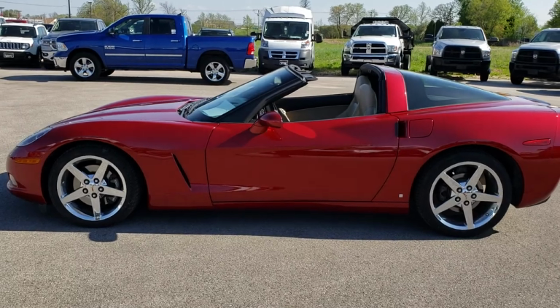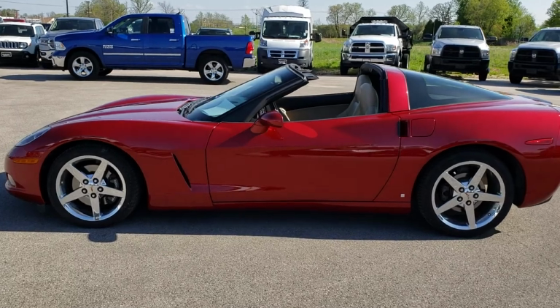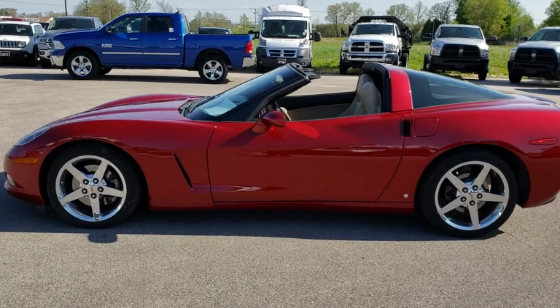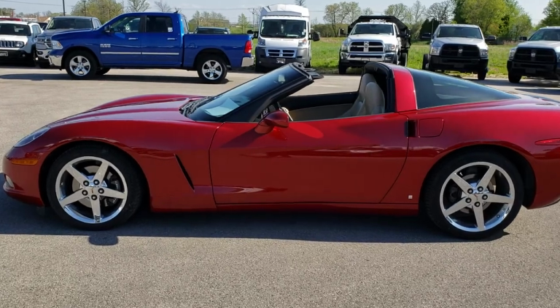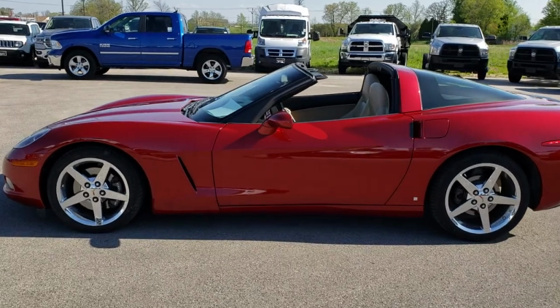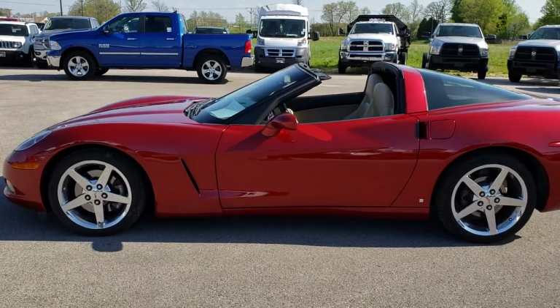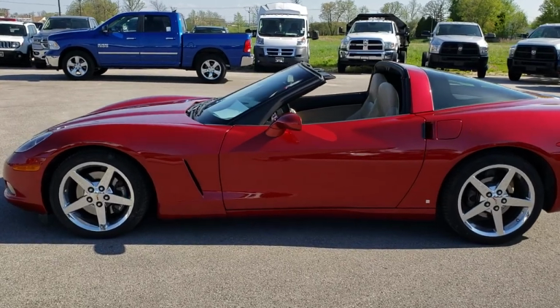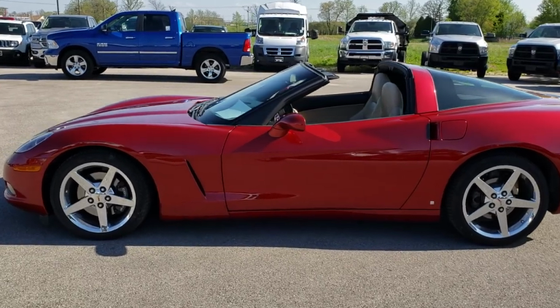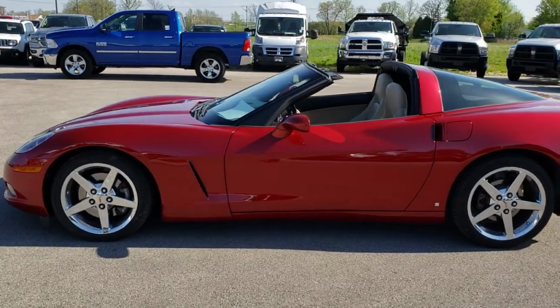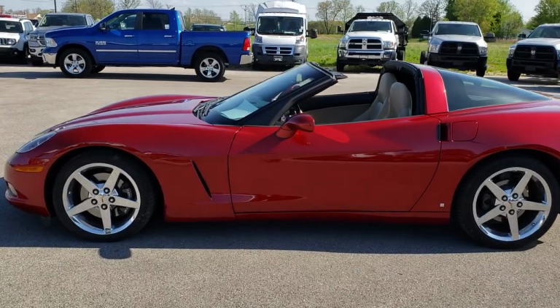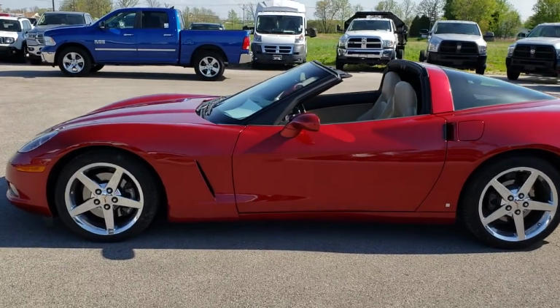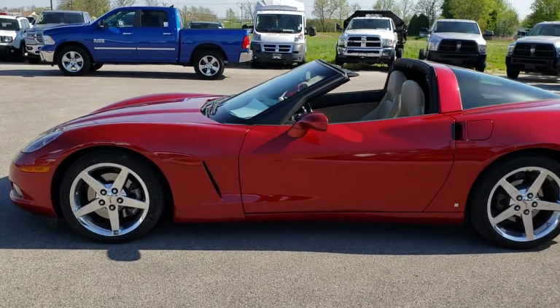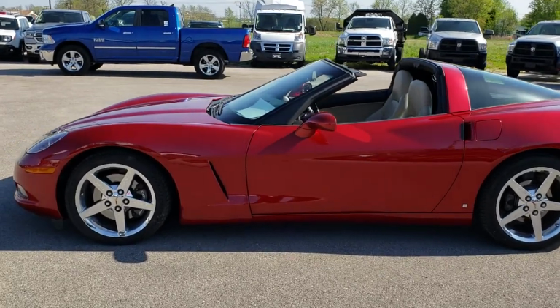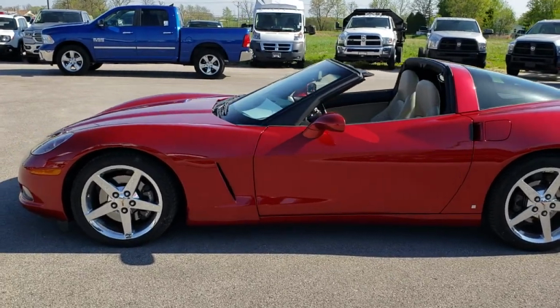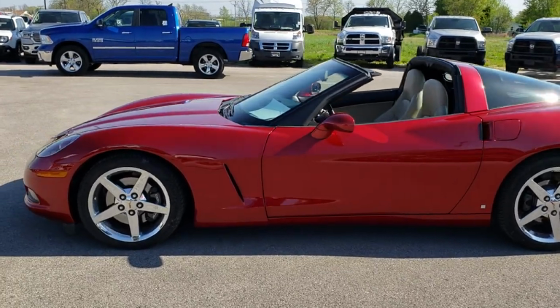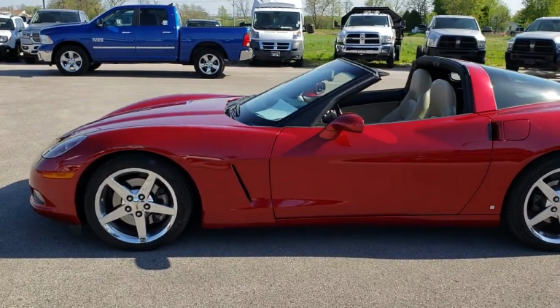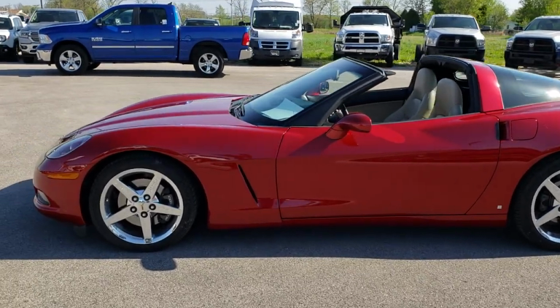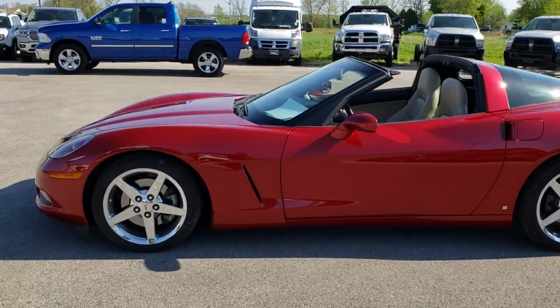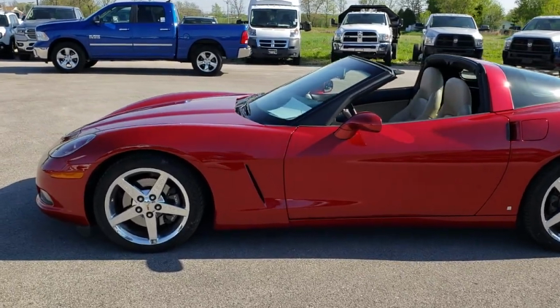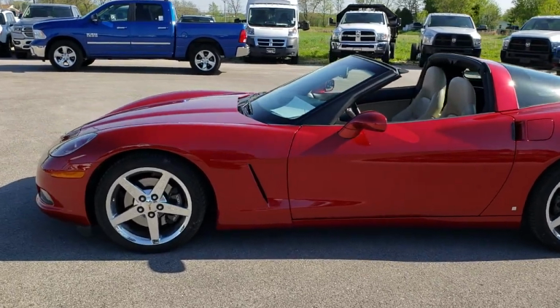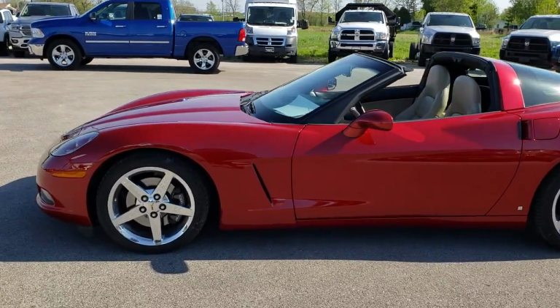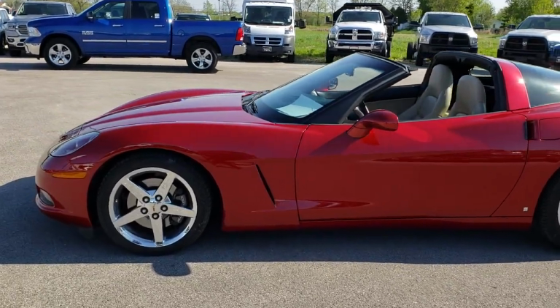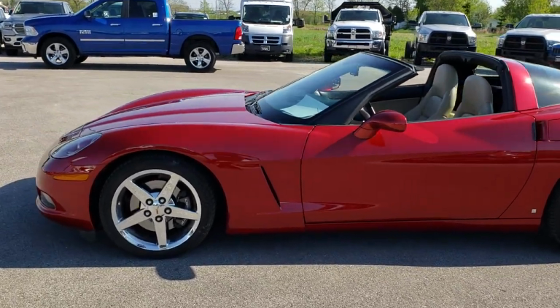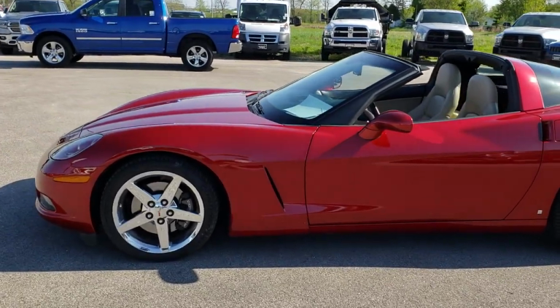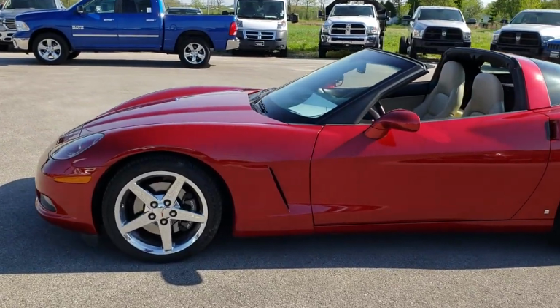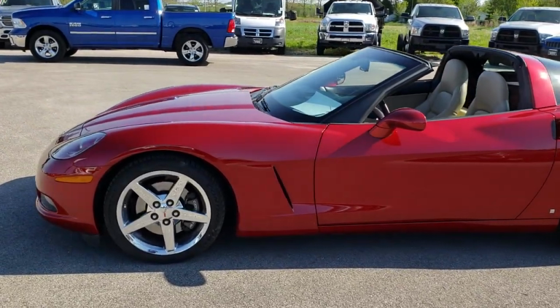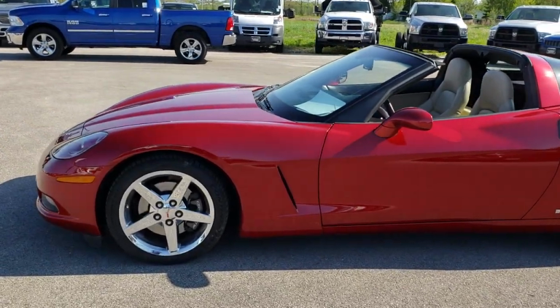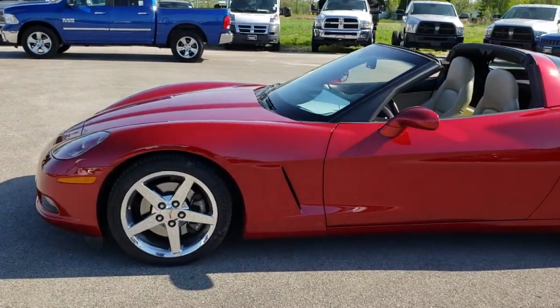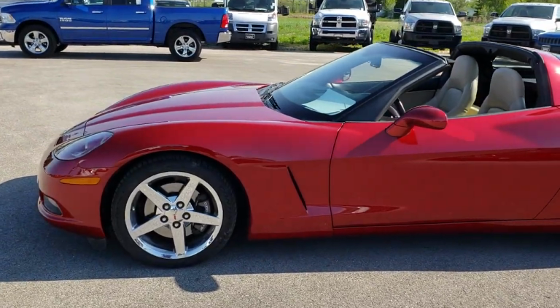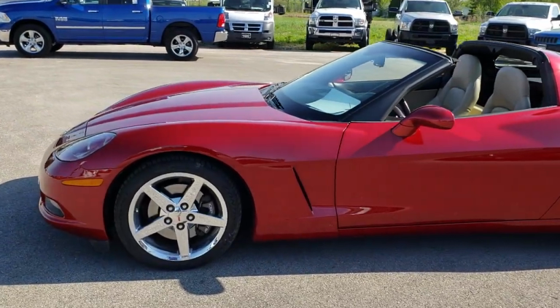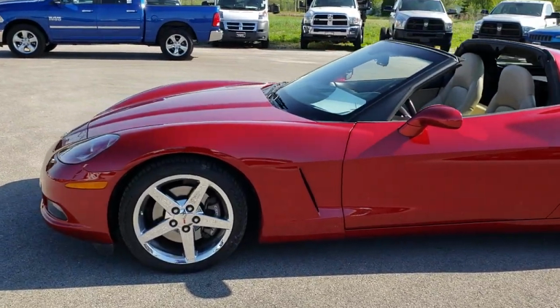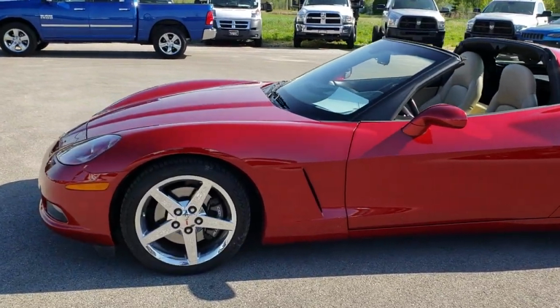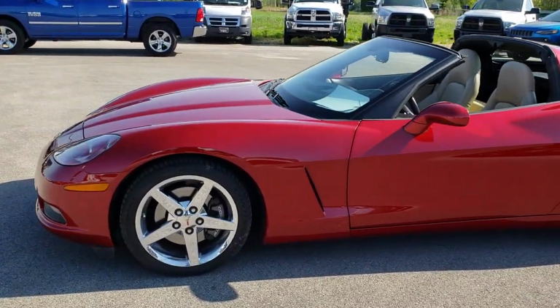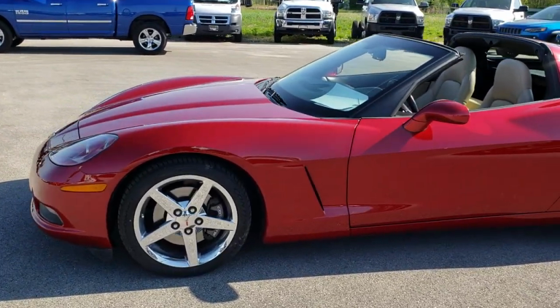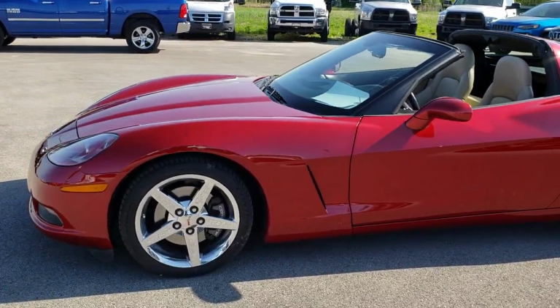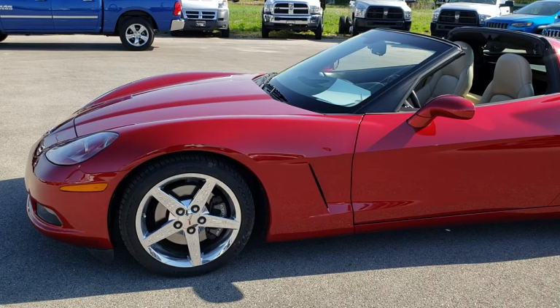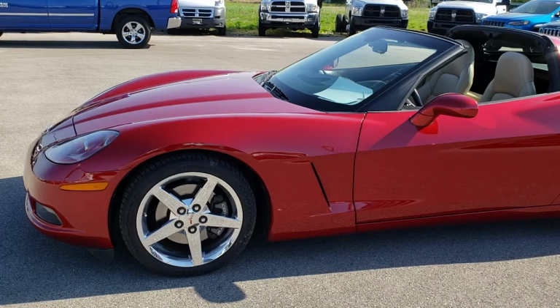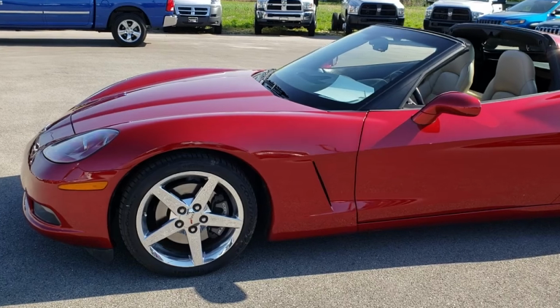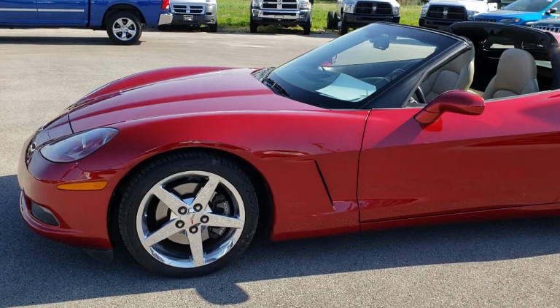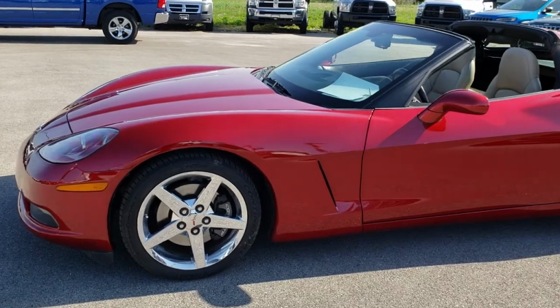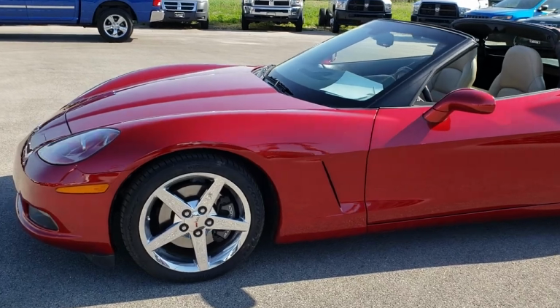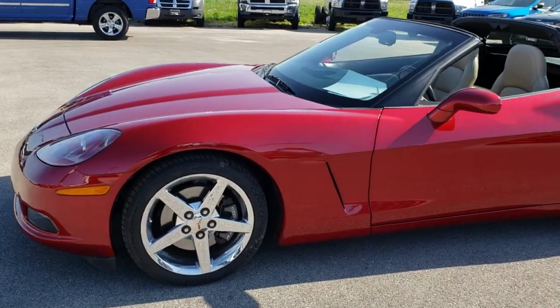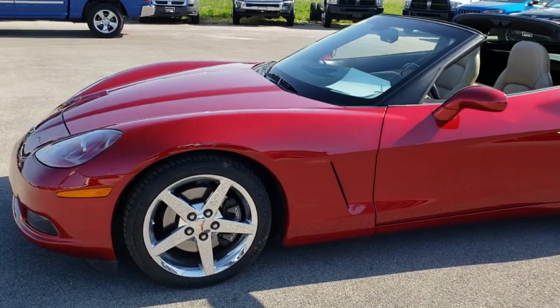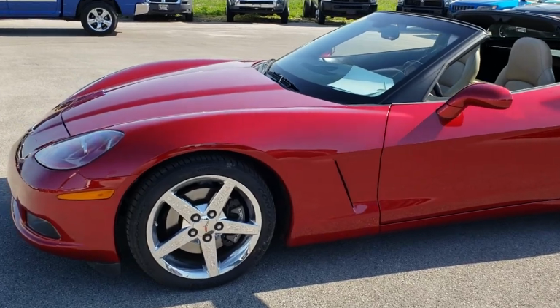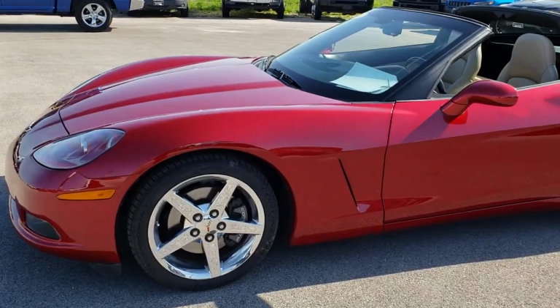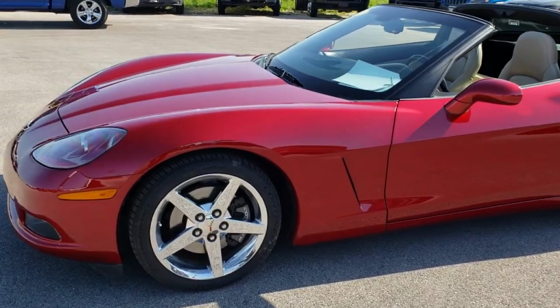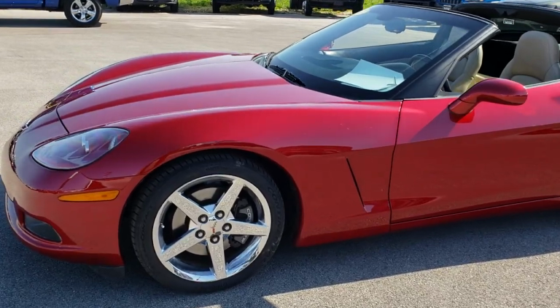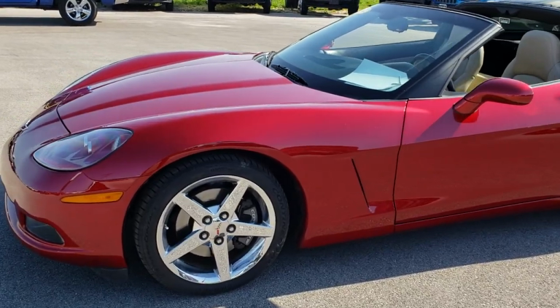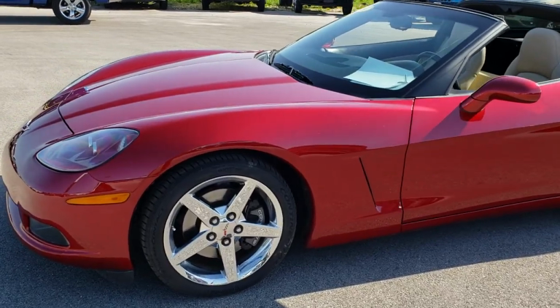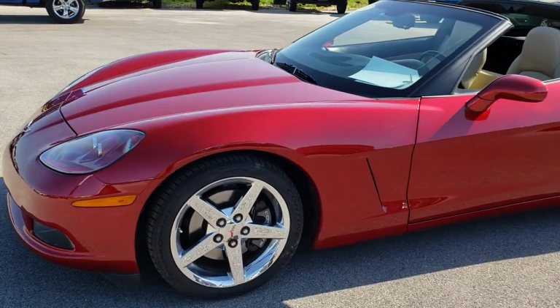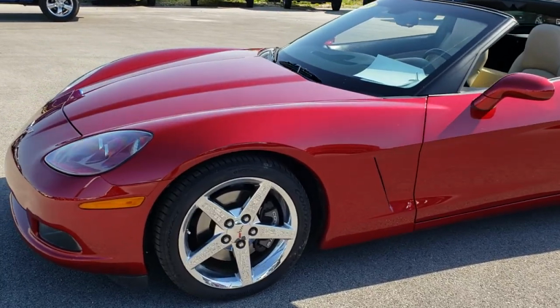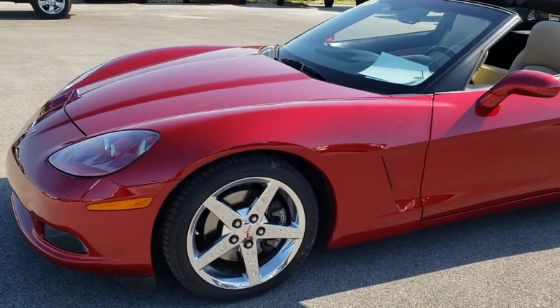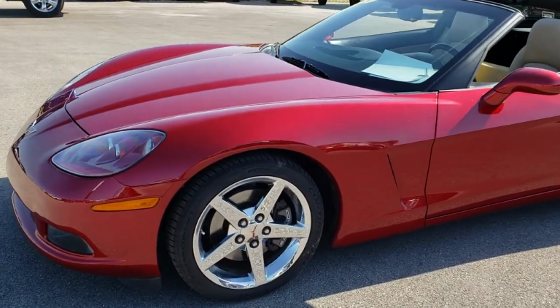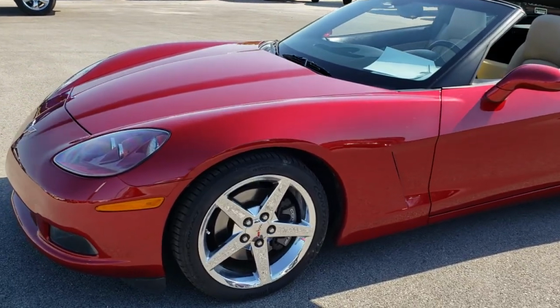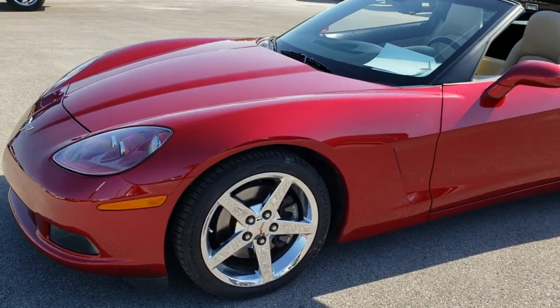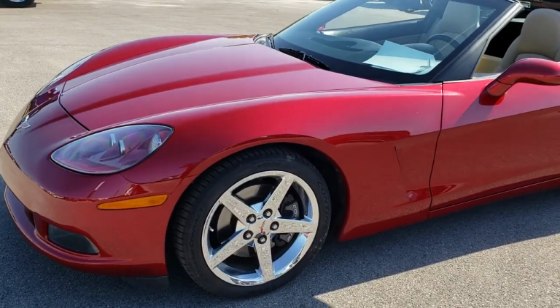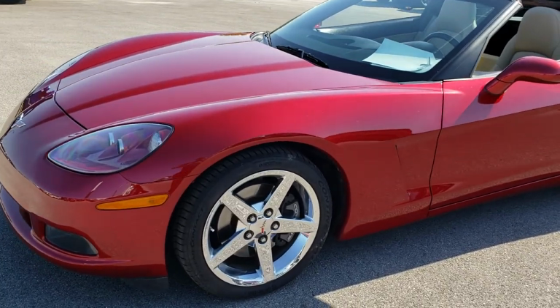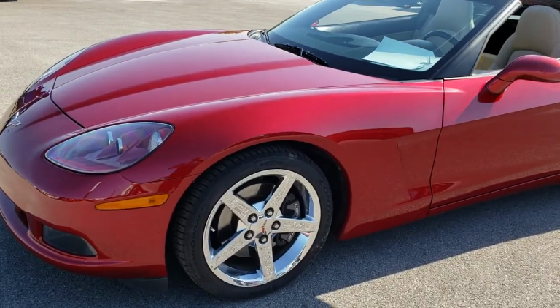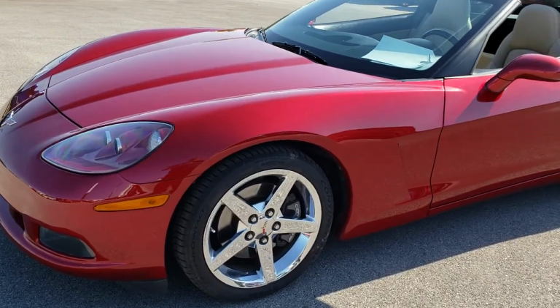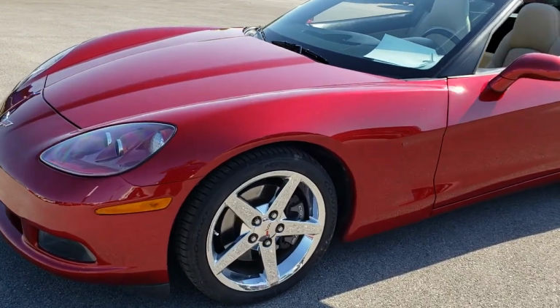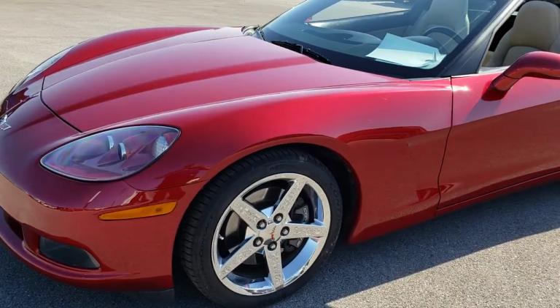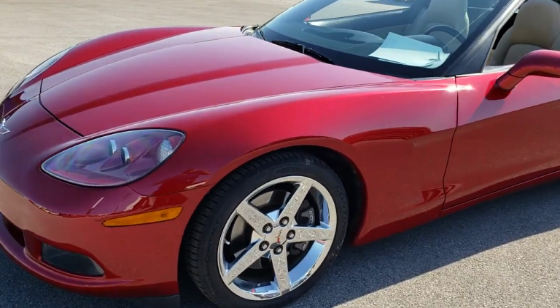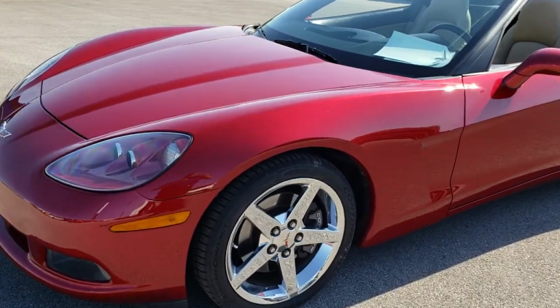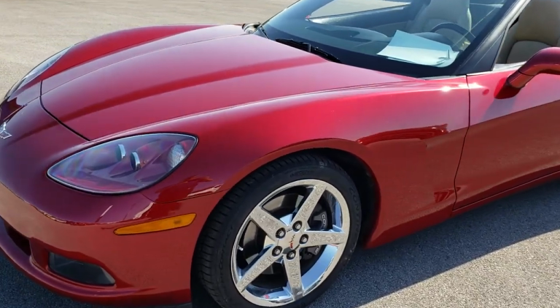This is stock number 9530. We are here at Summit Automotive in Fond du Lac, Wisconsin, your new and used sports car headquarters.